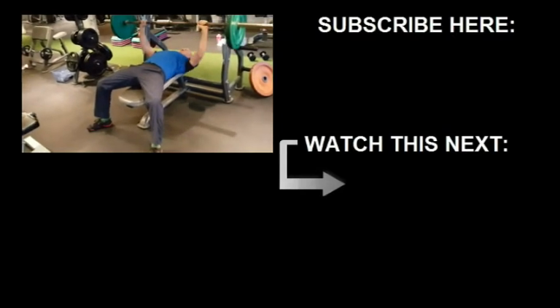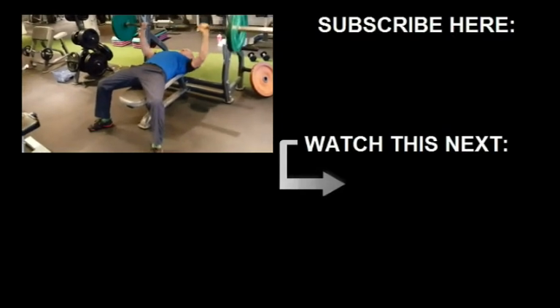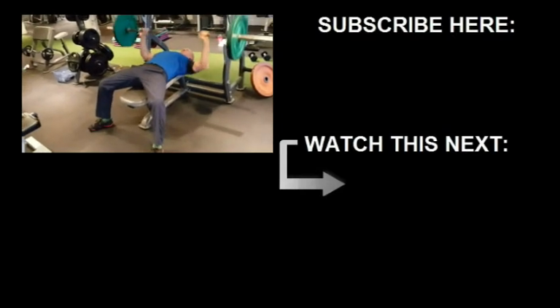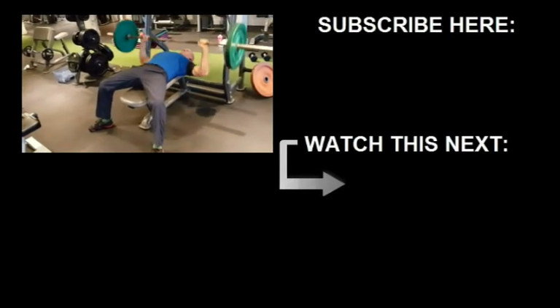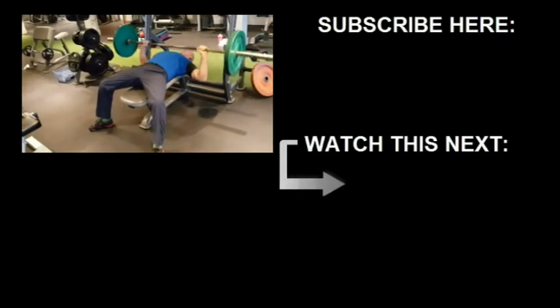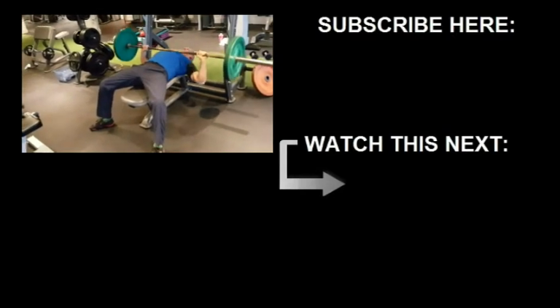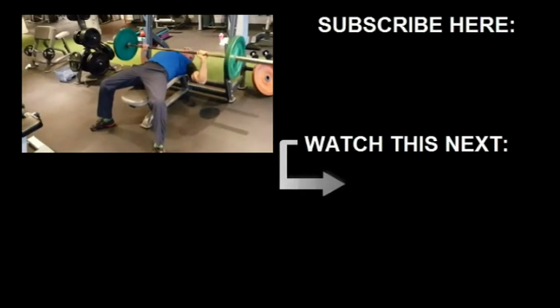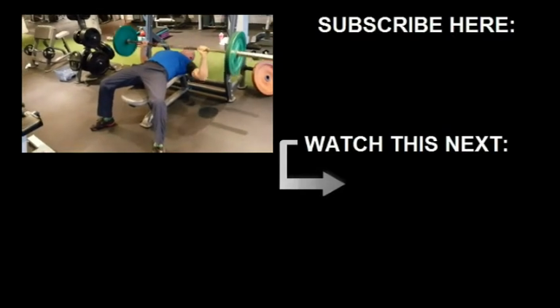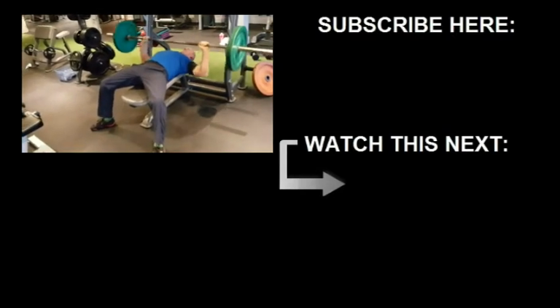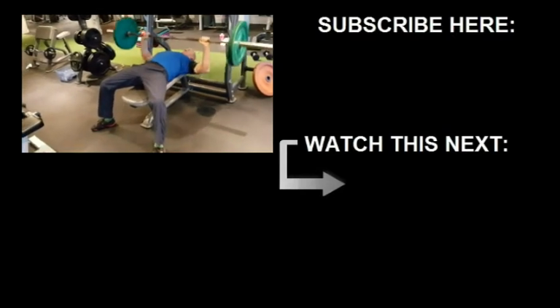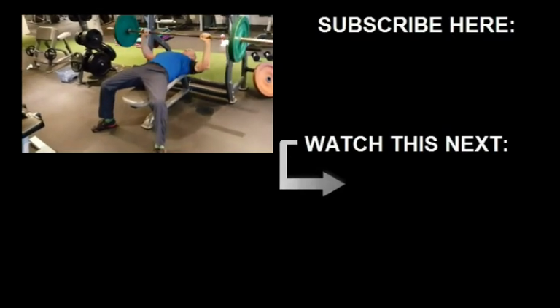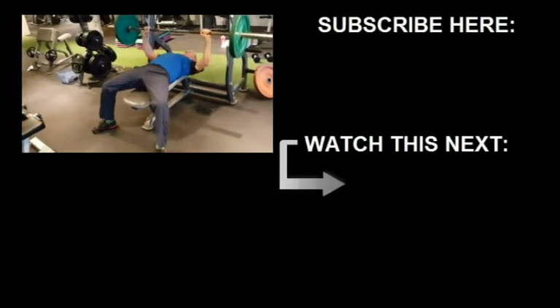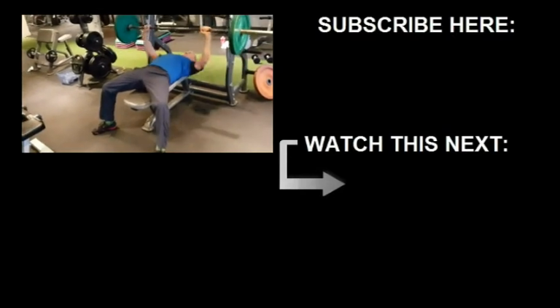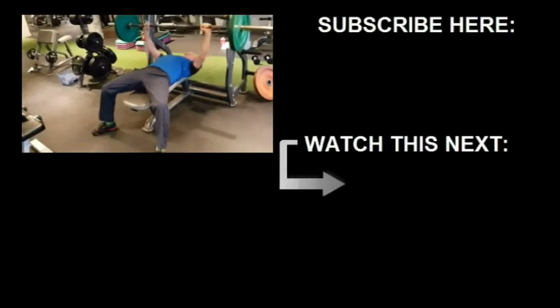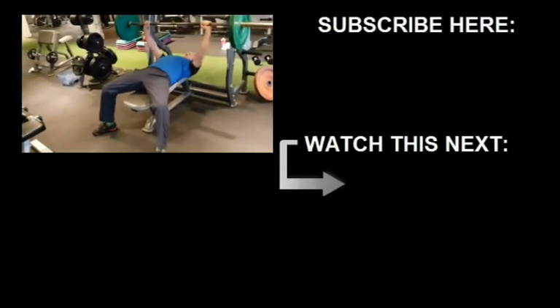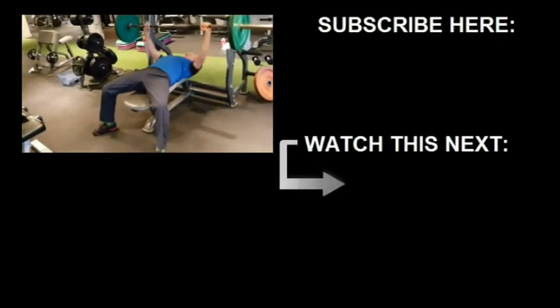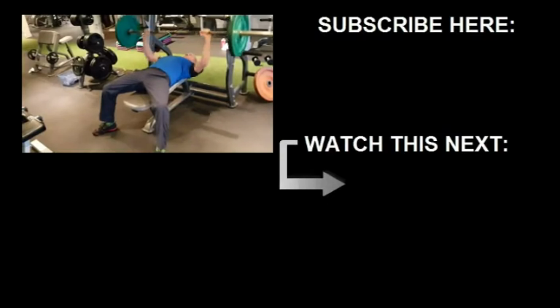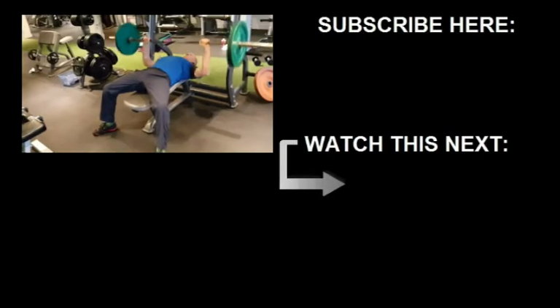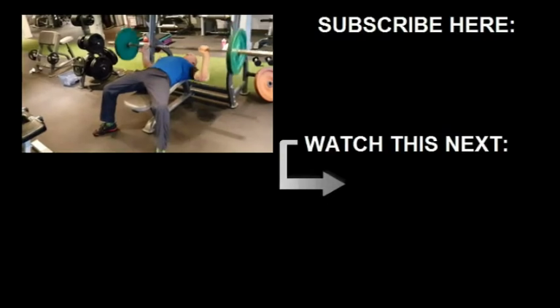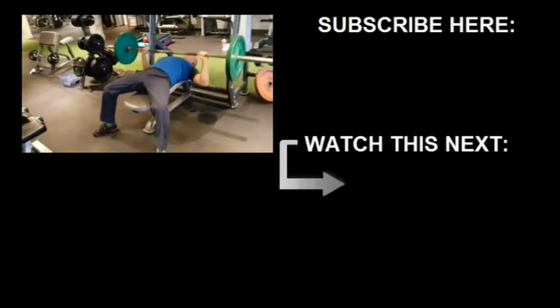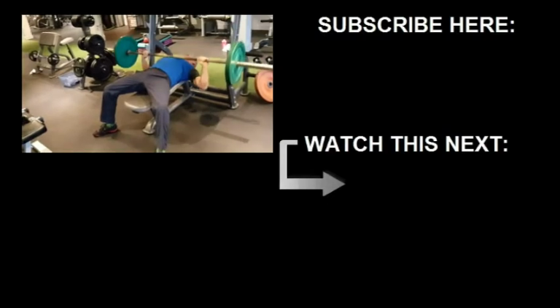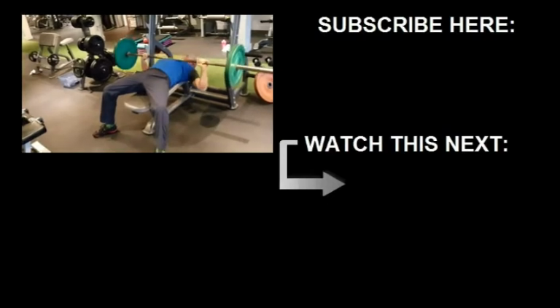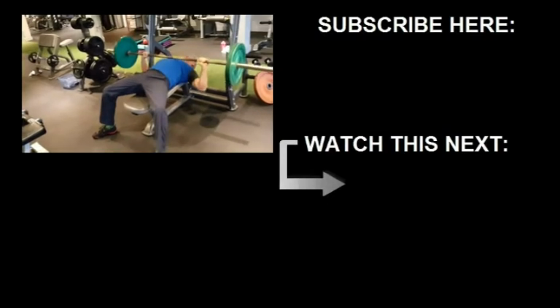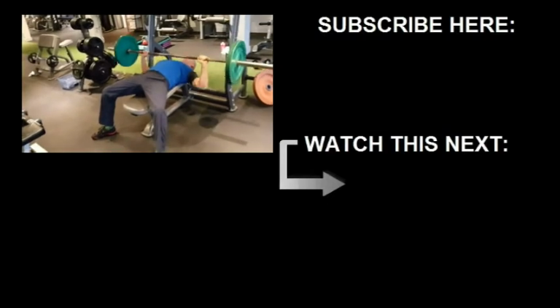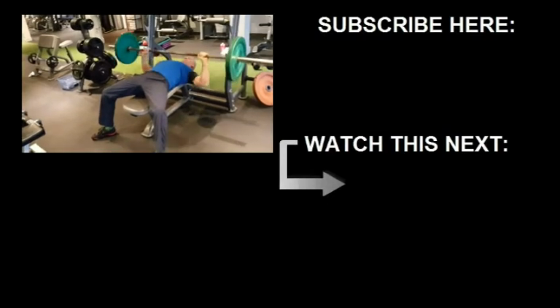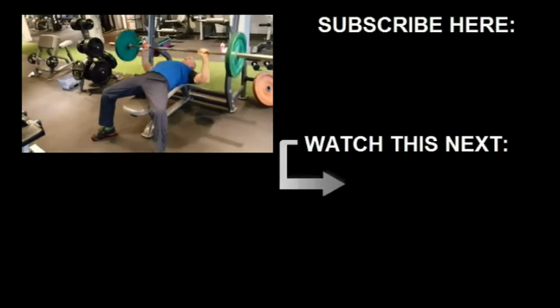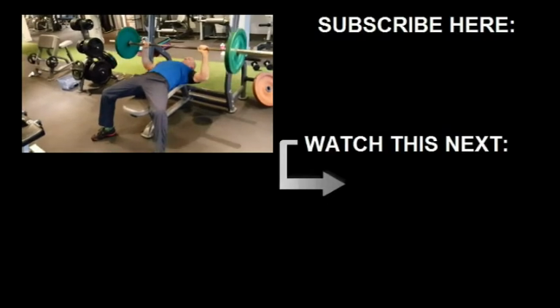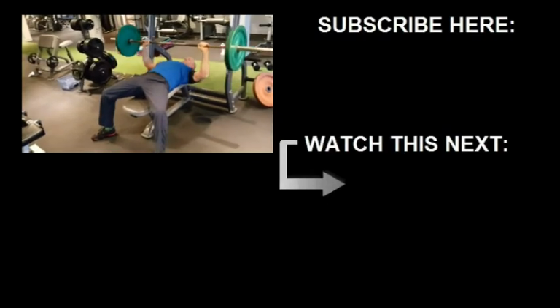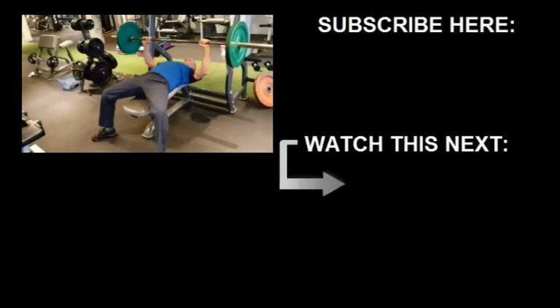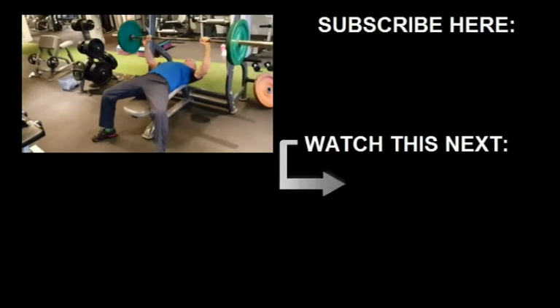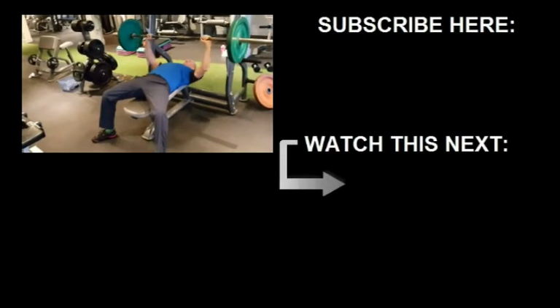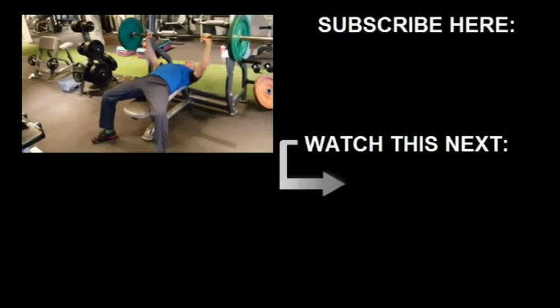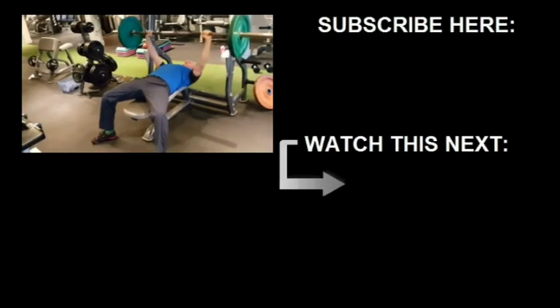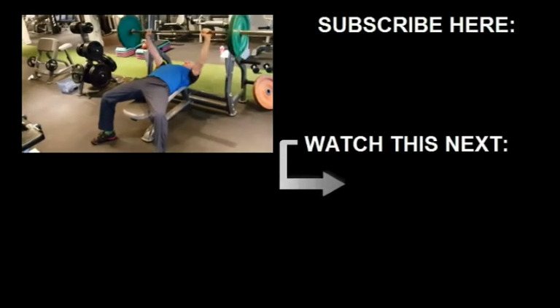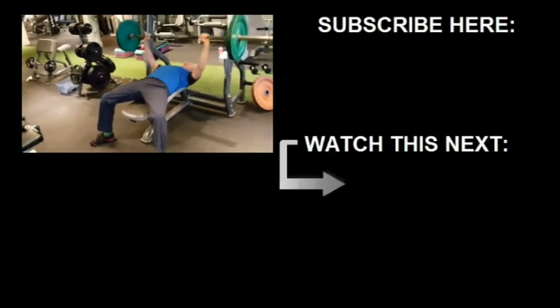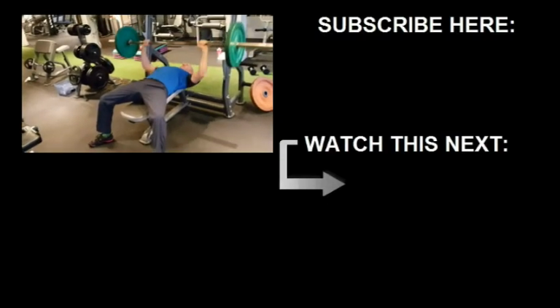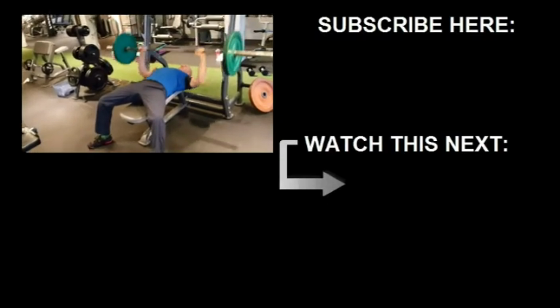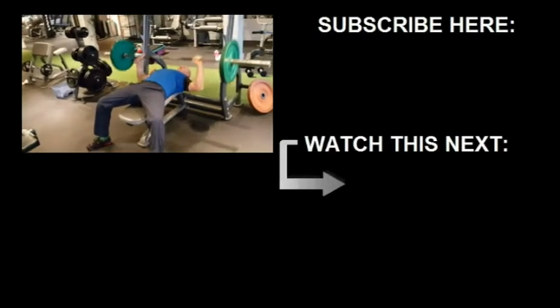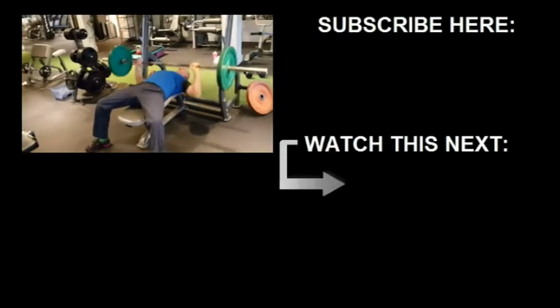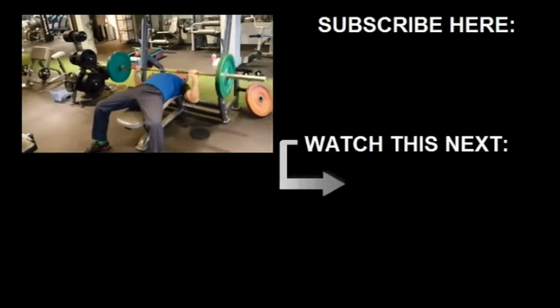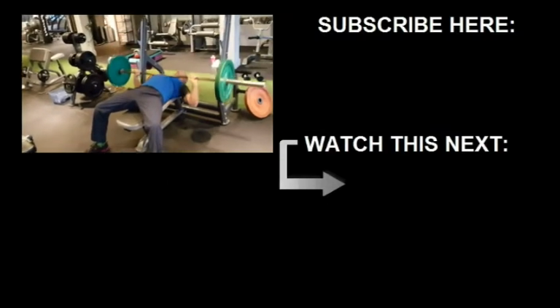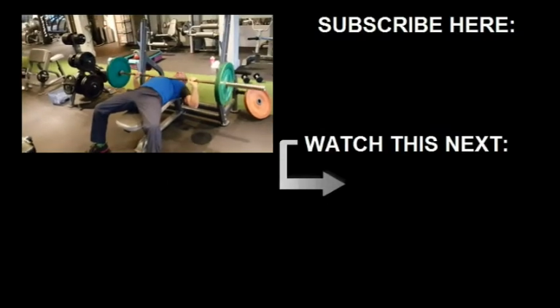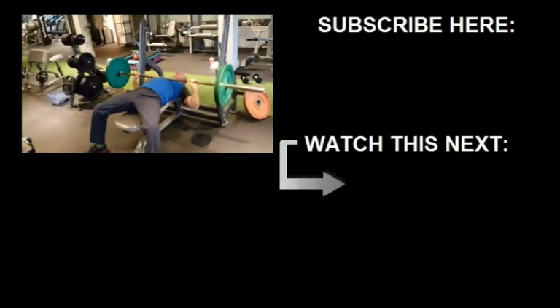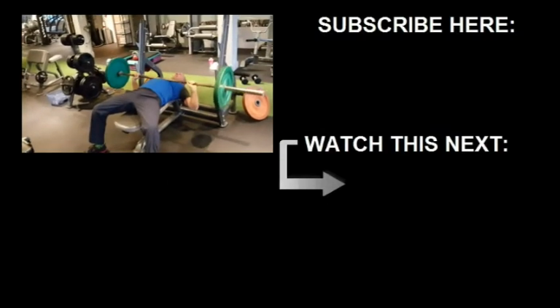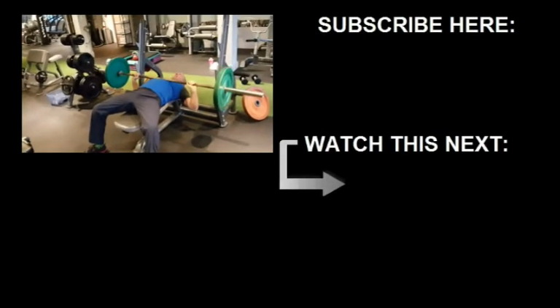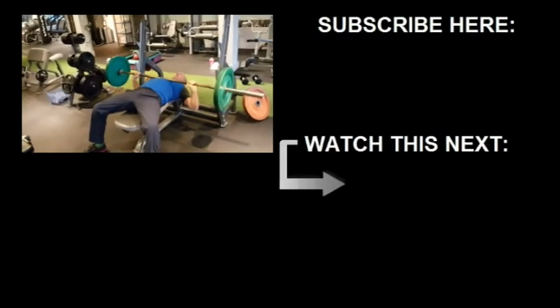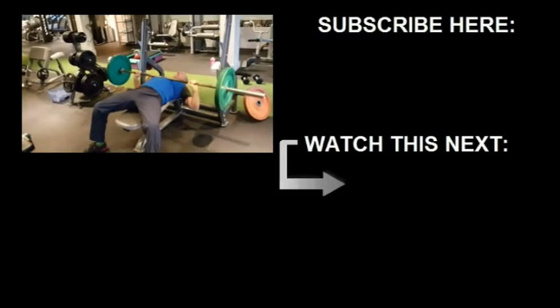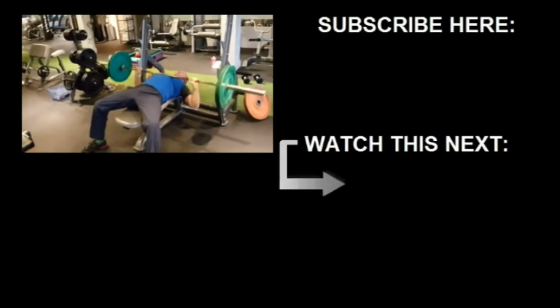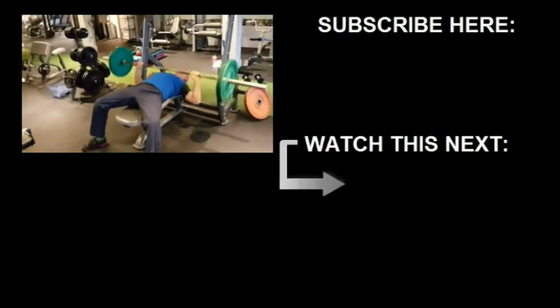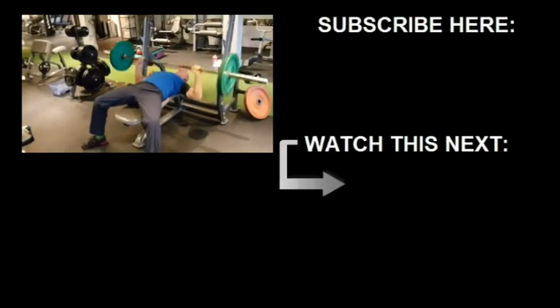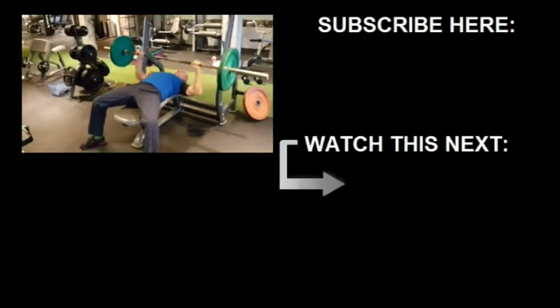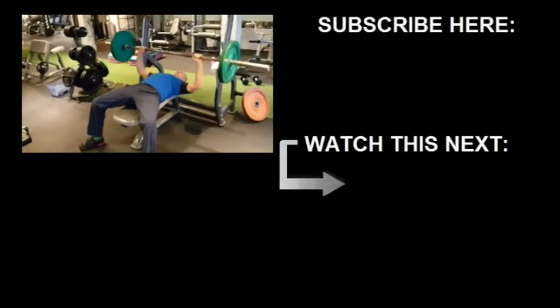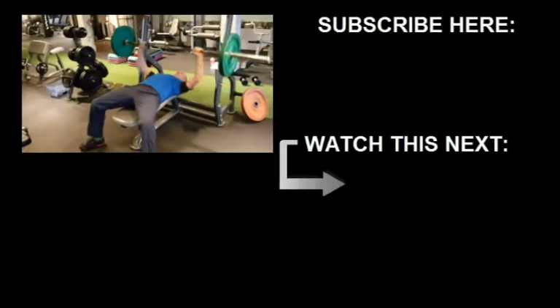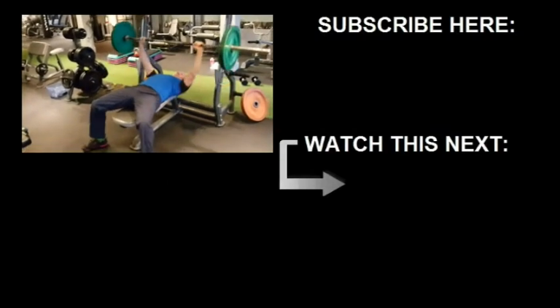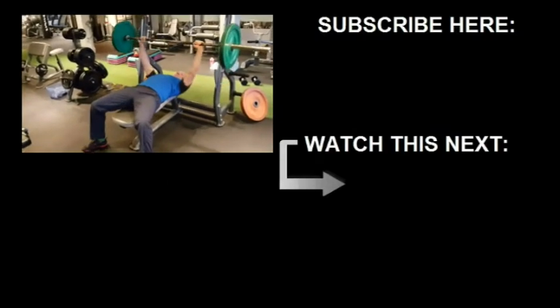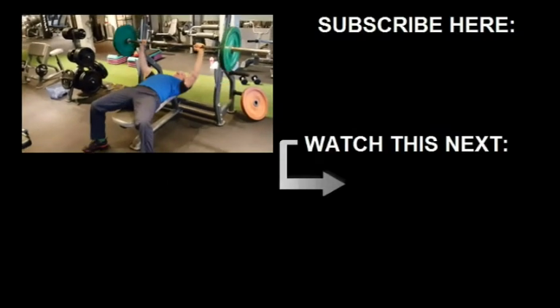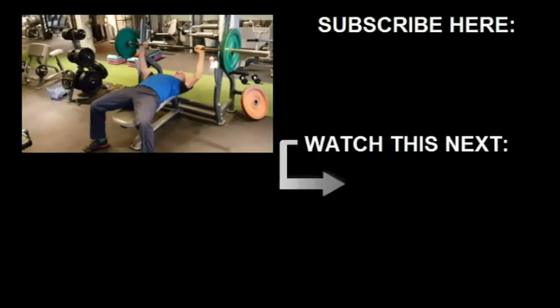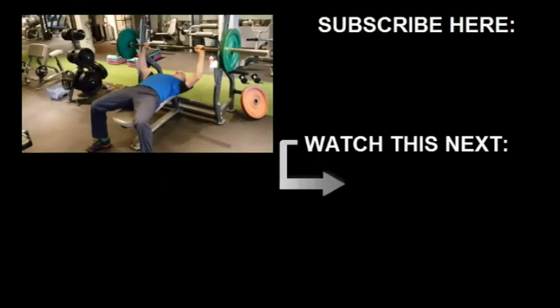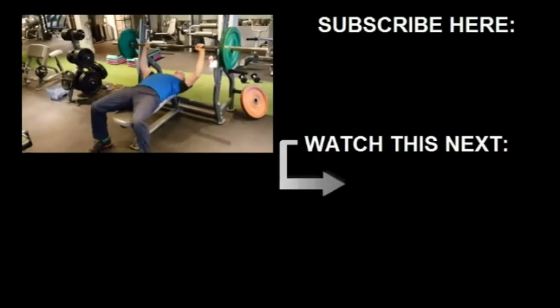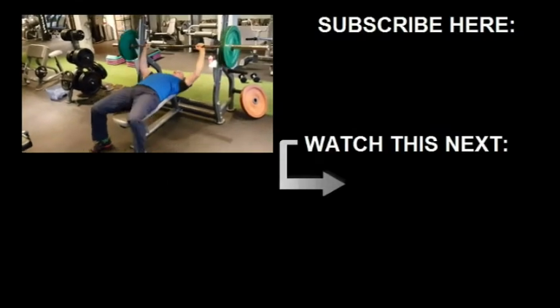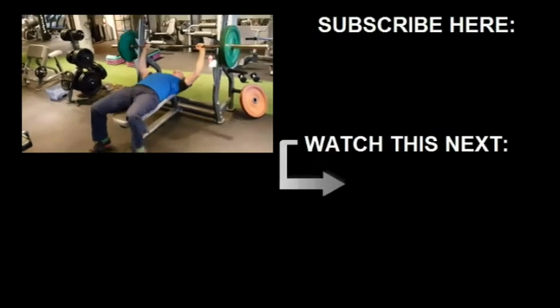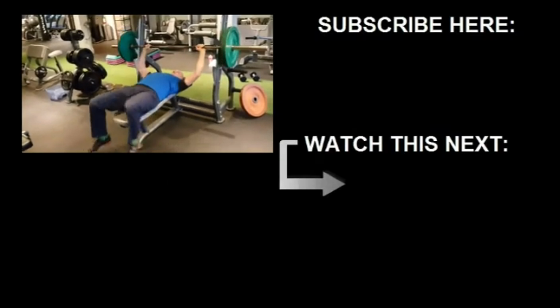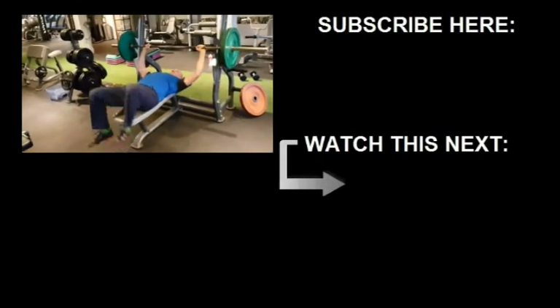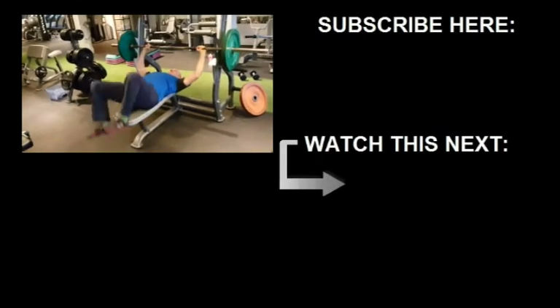If you liked the video, give it a like. I'll be posting another workout of the week next week. Make sure you subscribe for more. And until next time, stay strong.